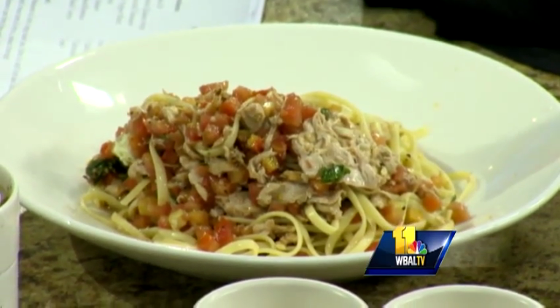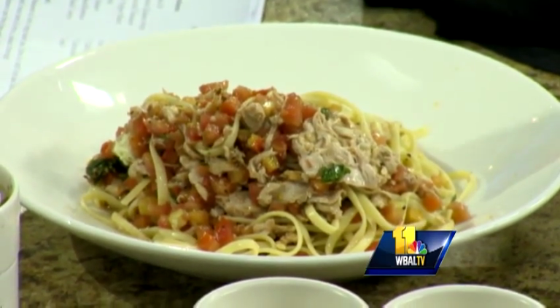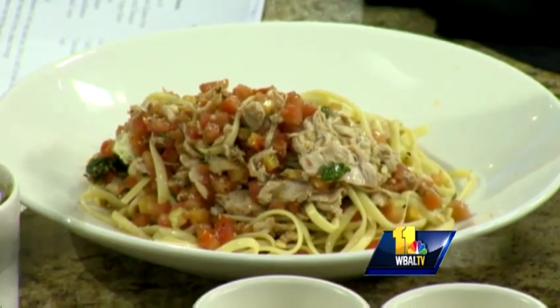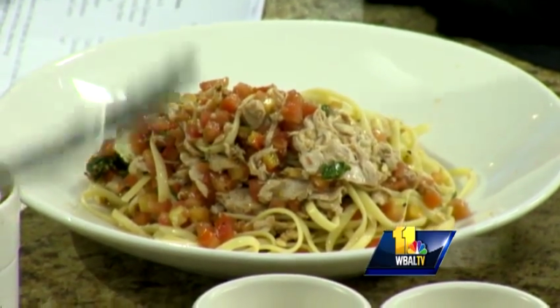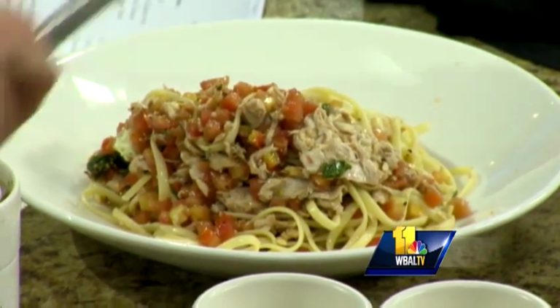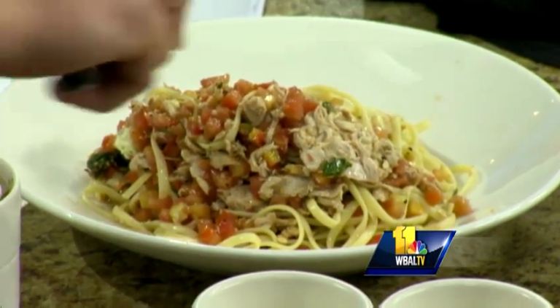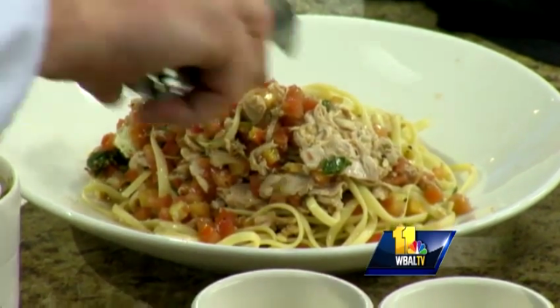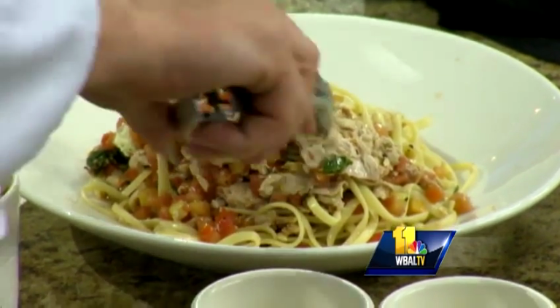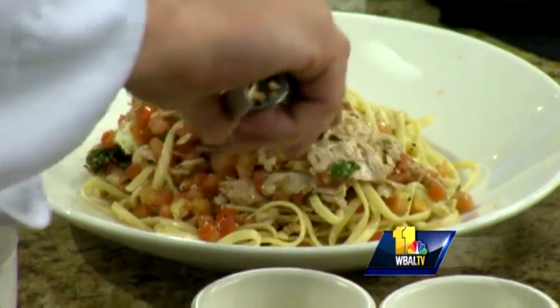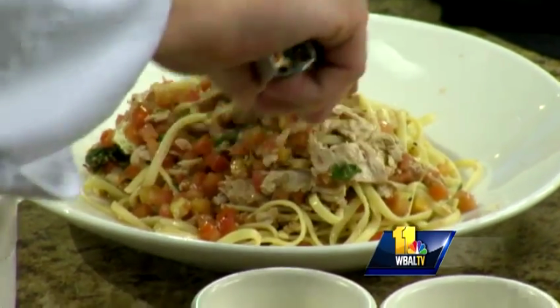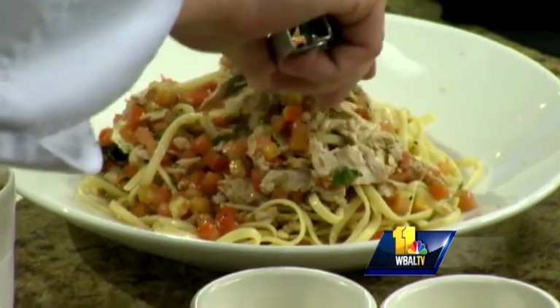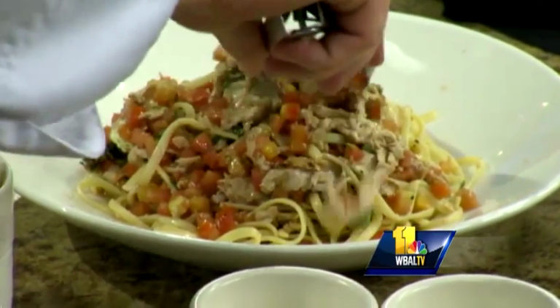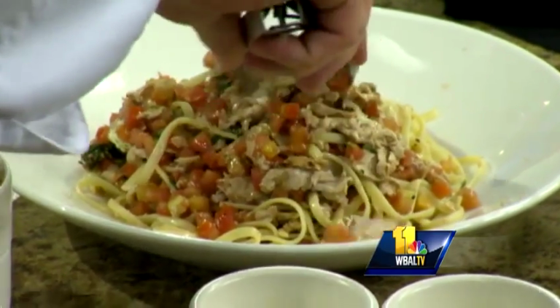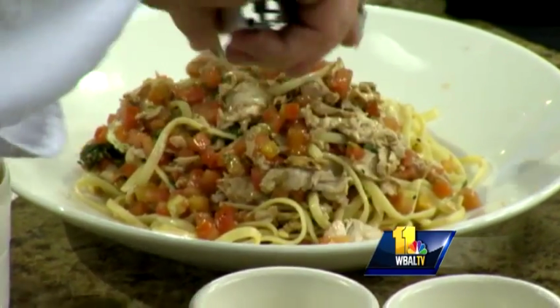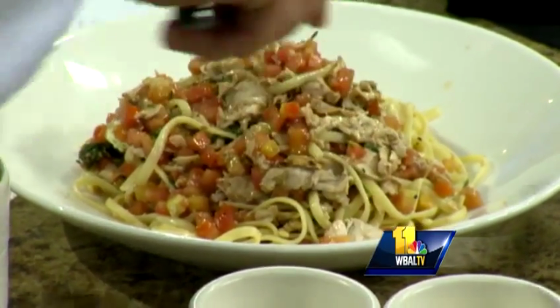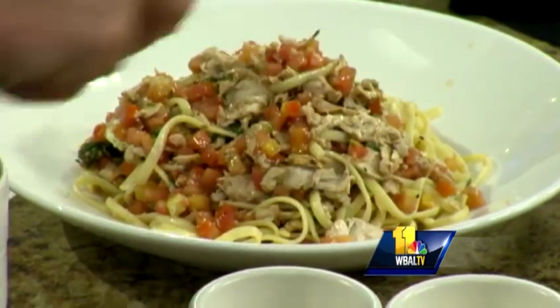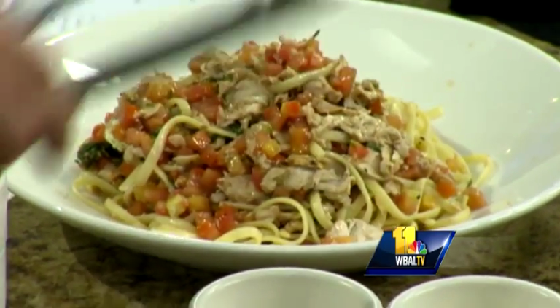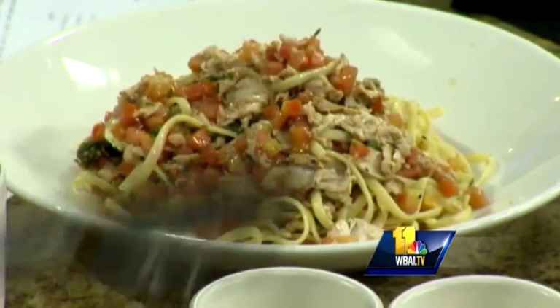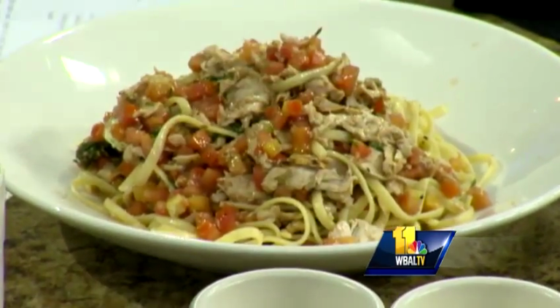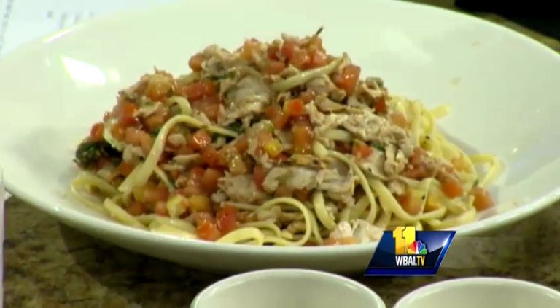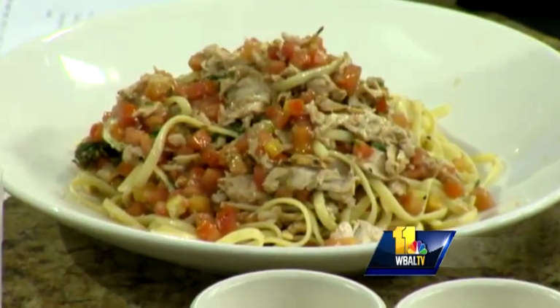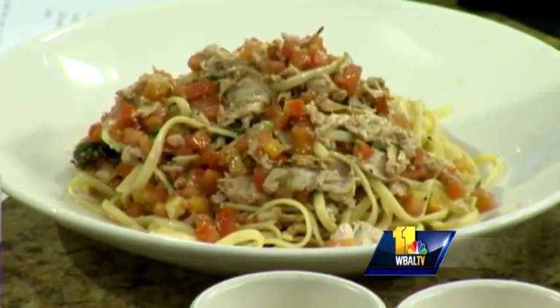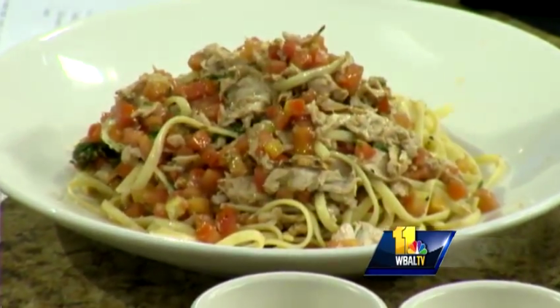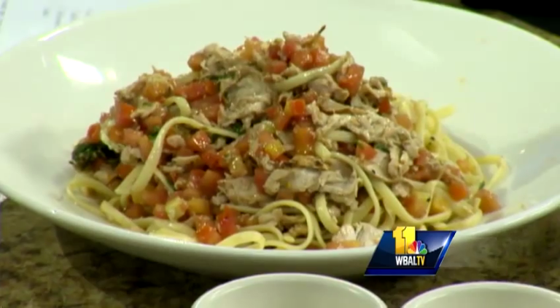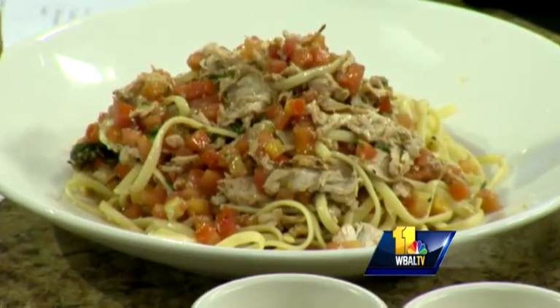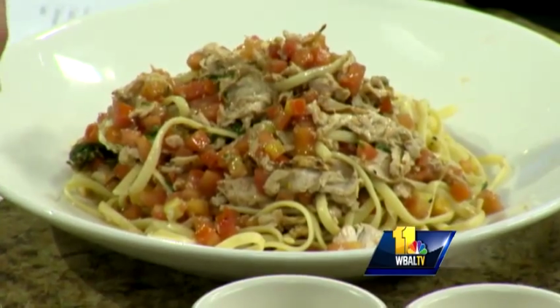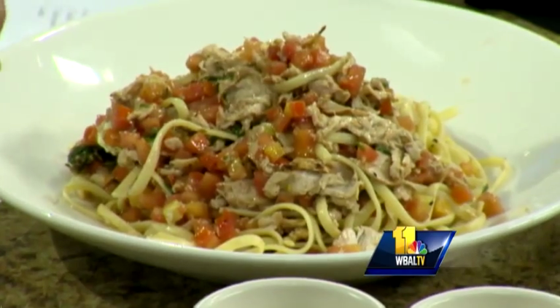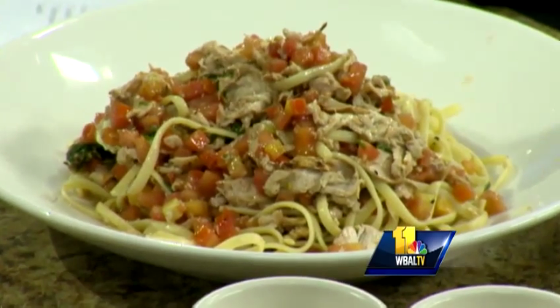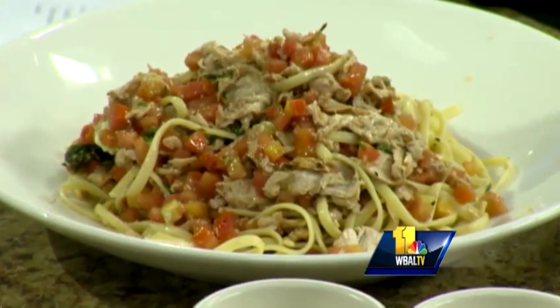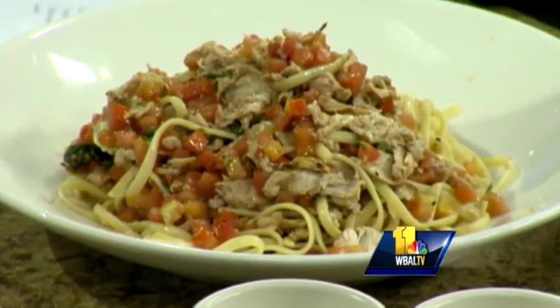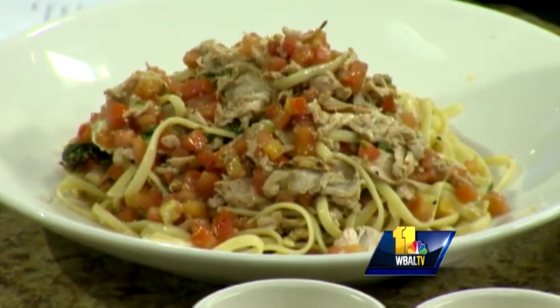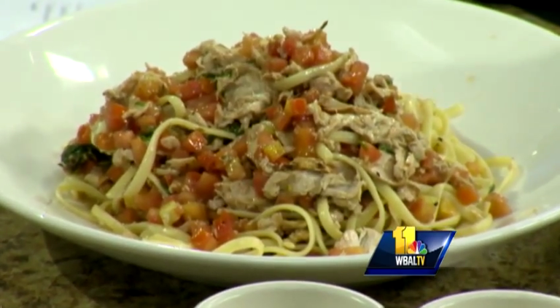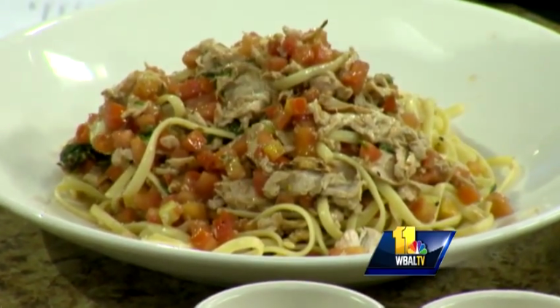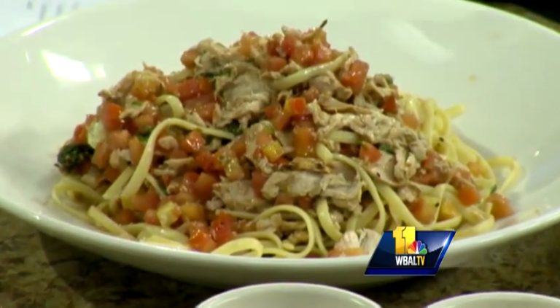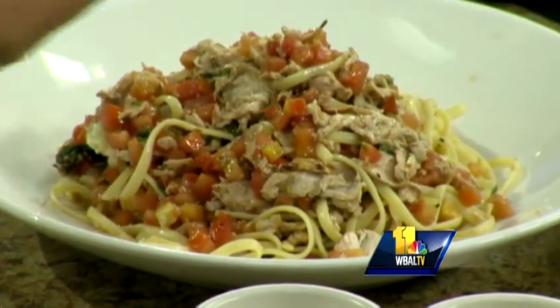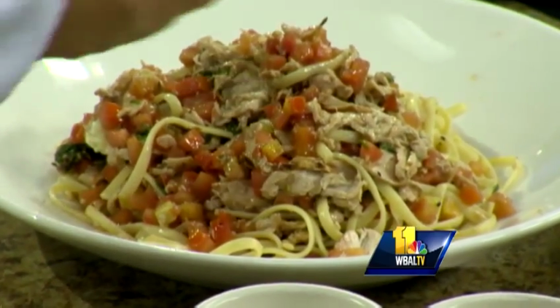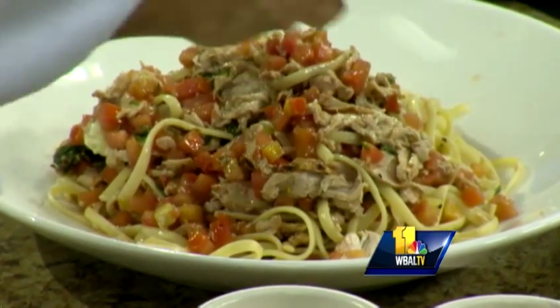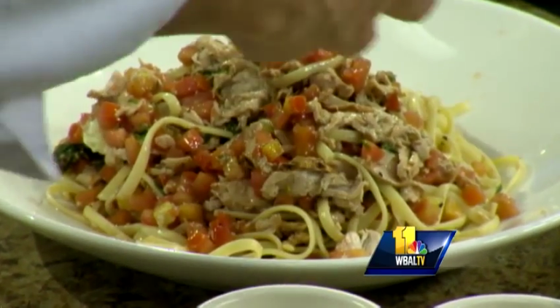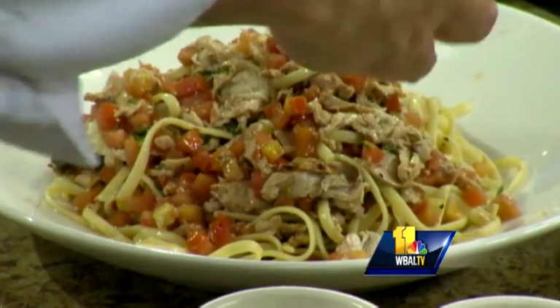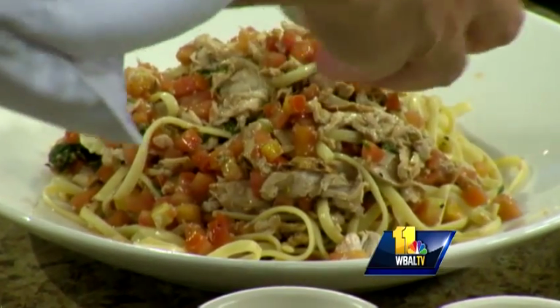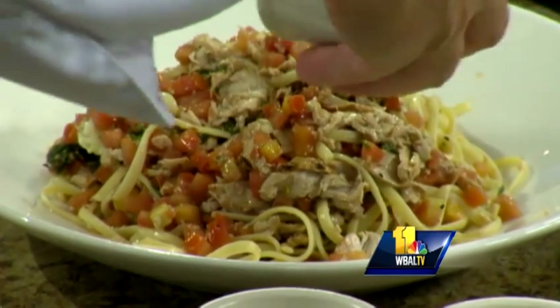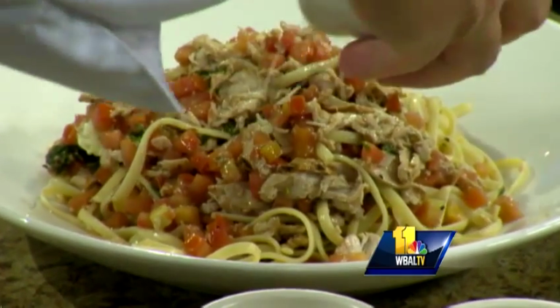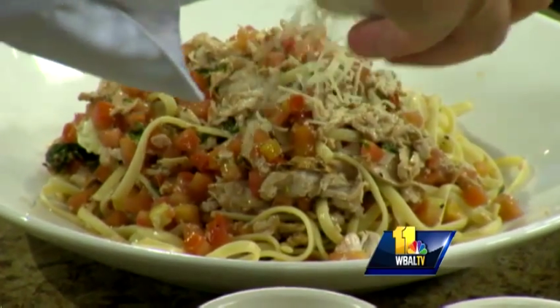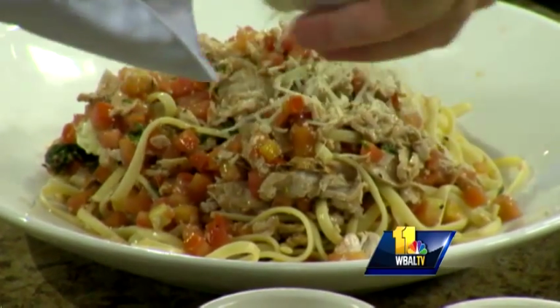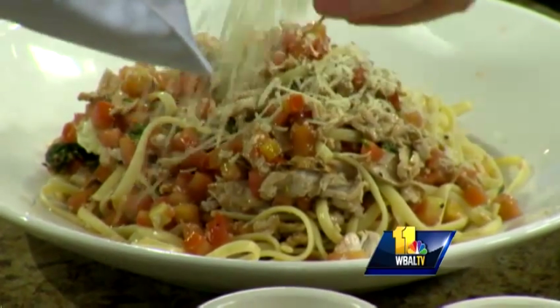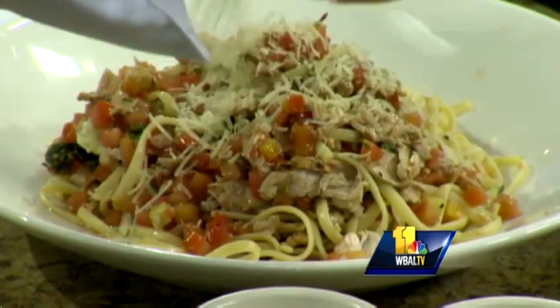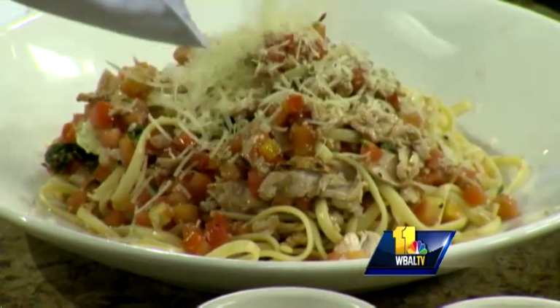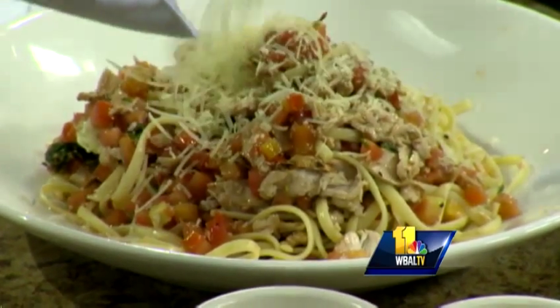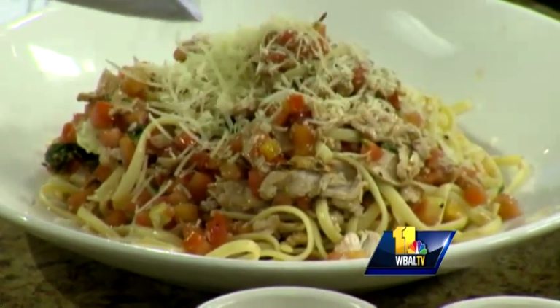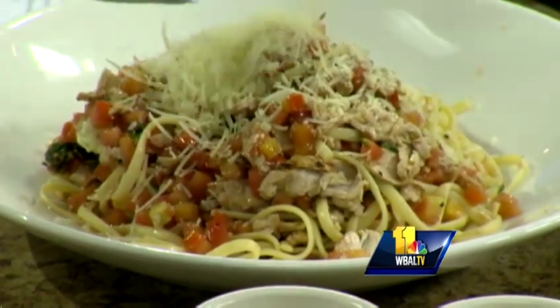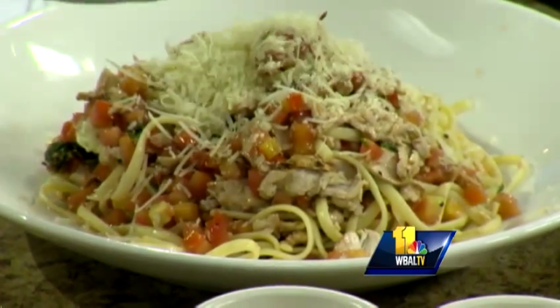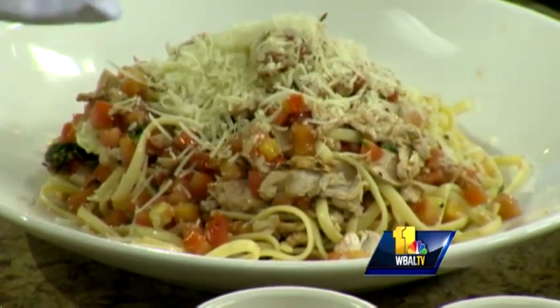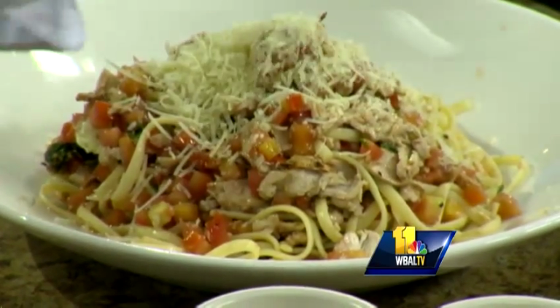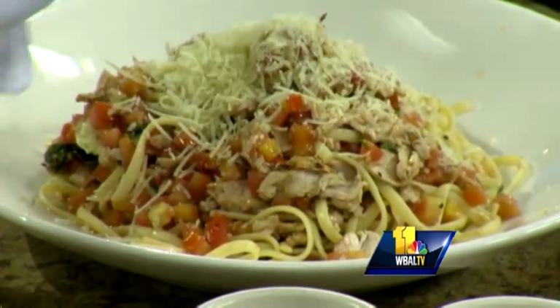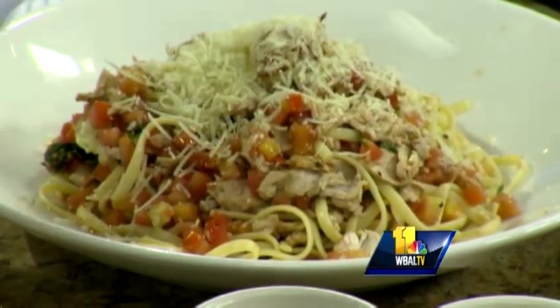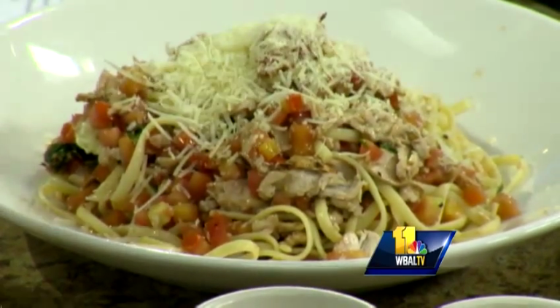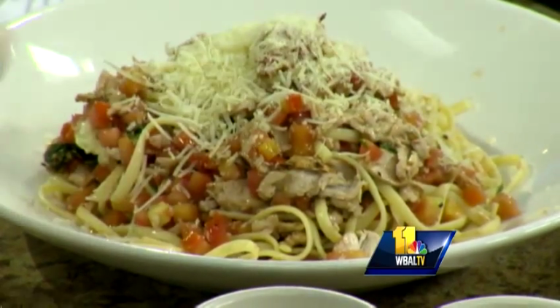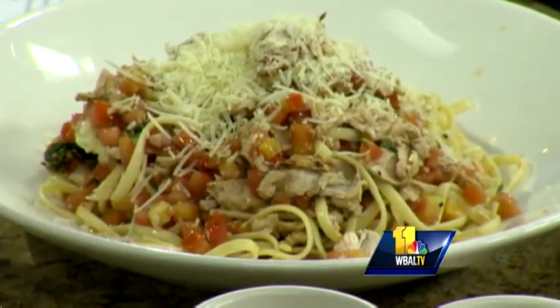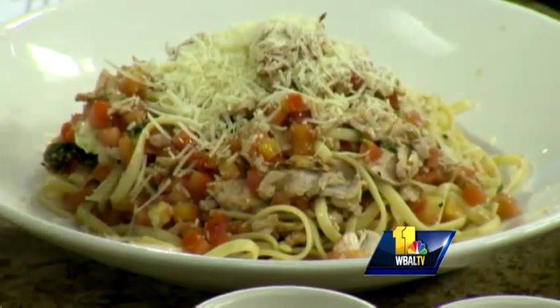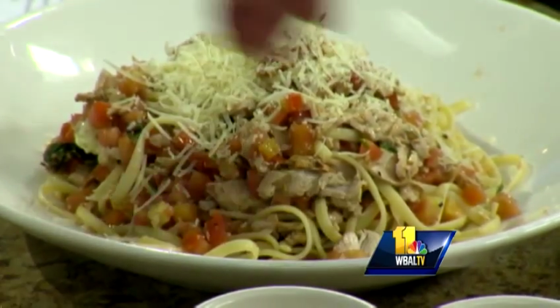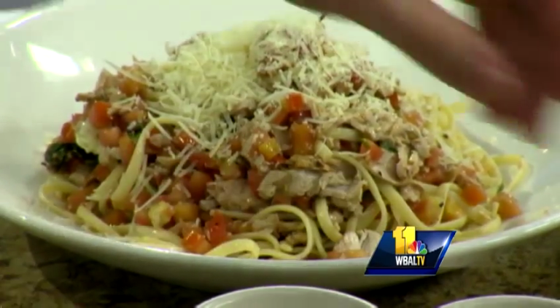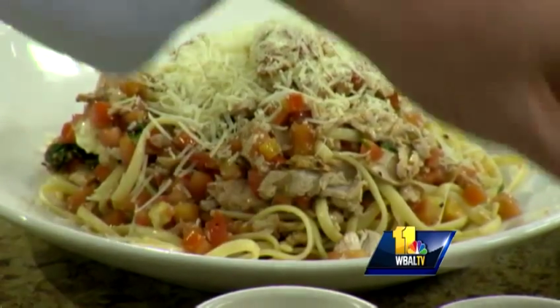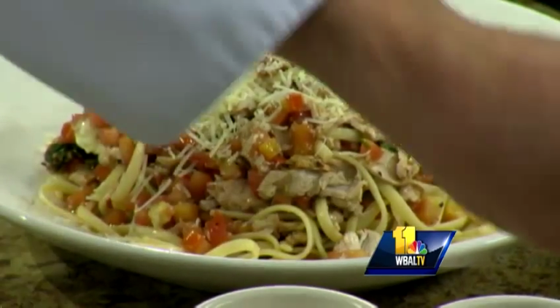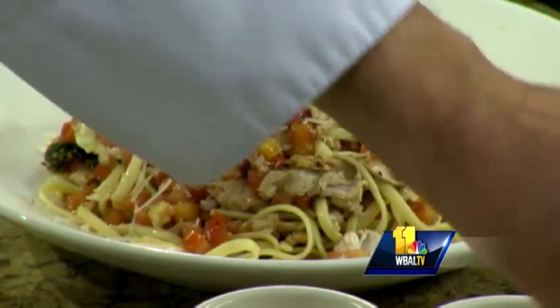You're going to top that off with some Parmesan? This is a Parm Romano blend — Parmesan and Romano. That is gorgeous.